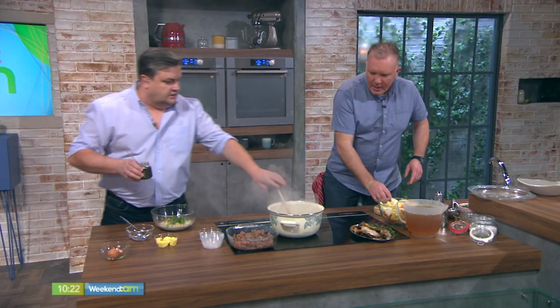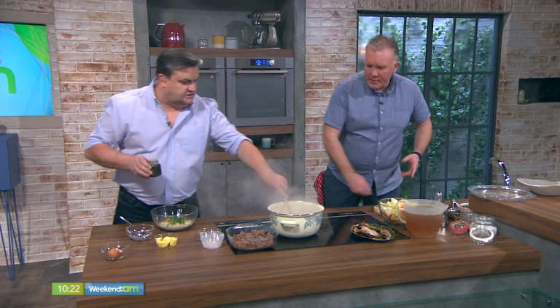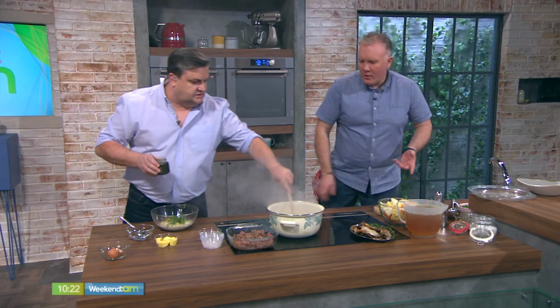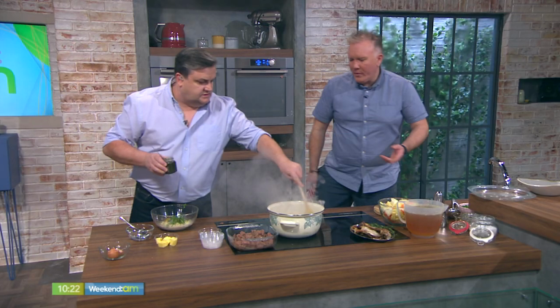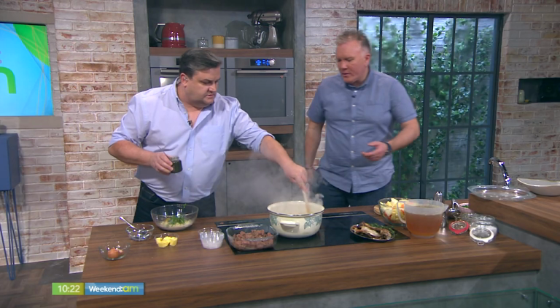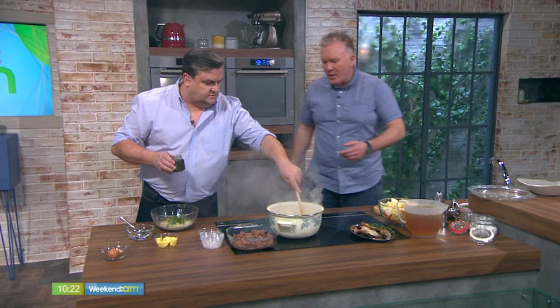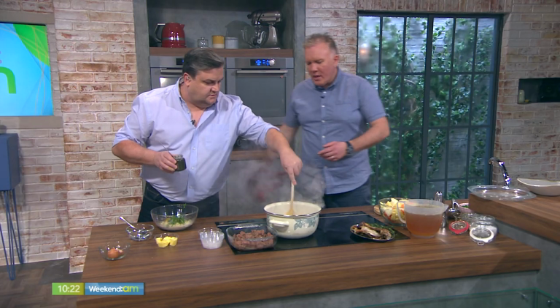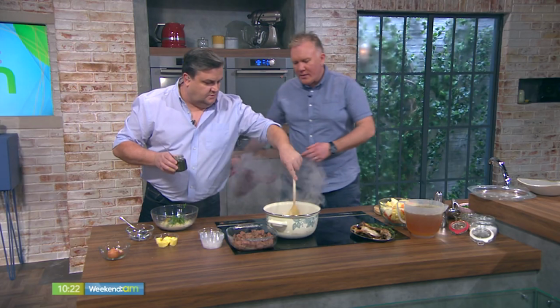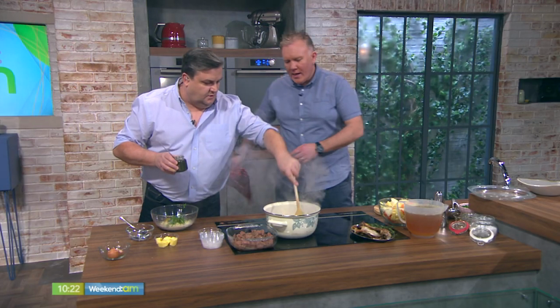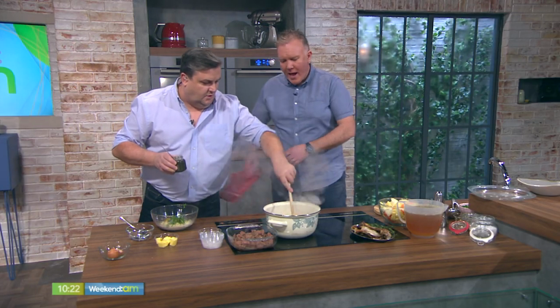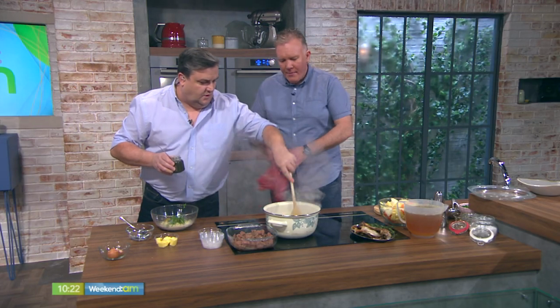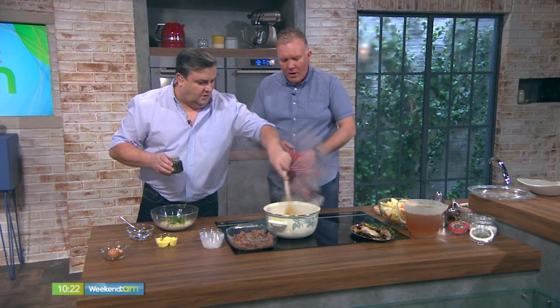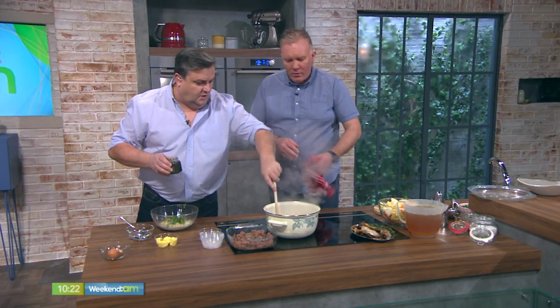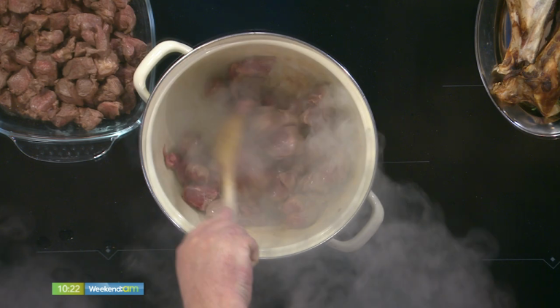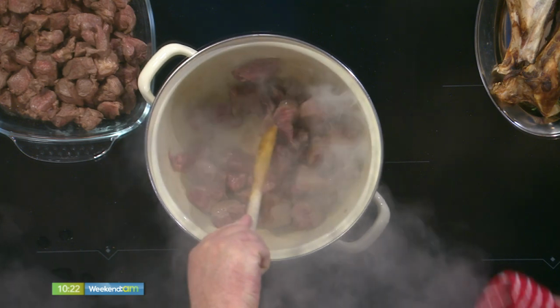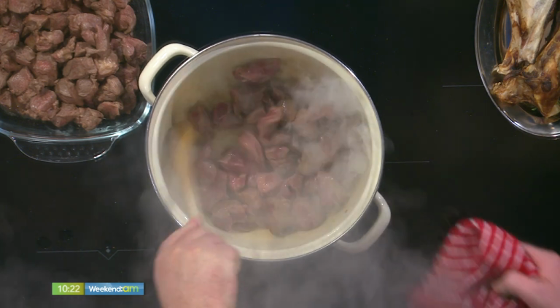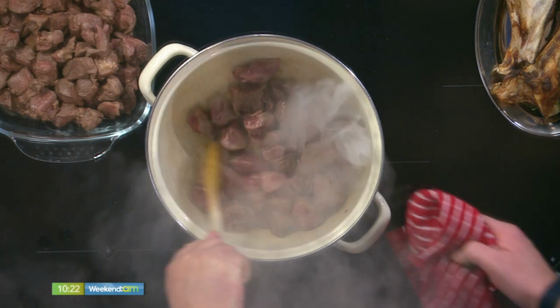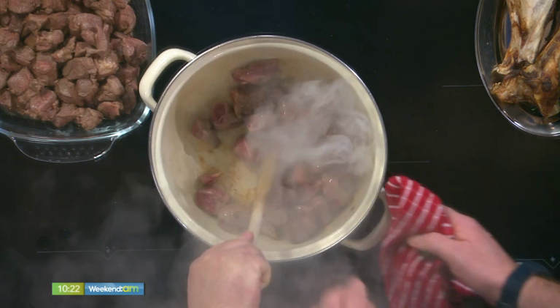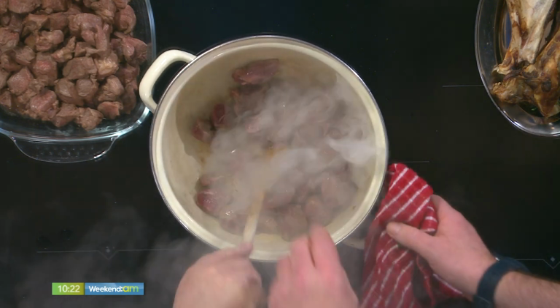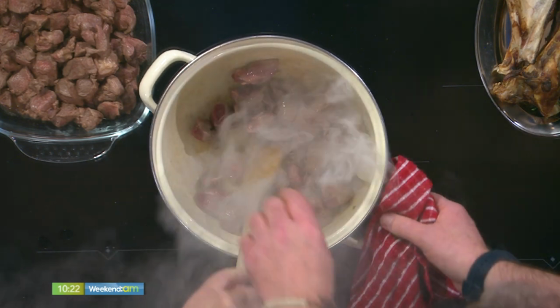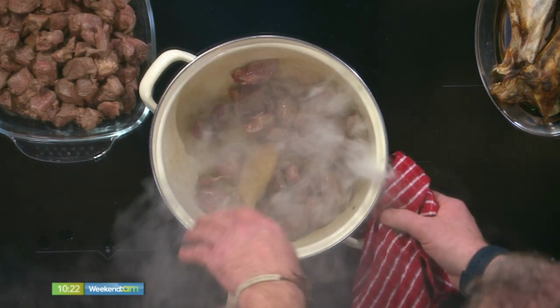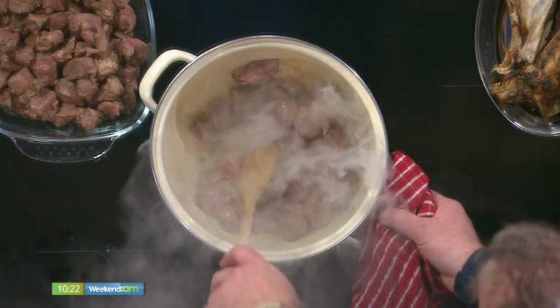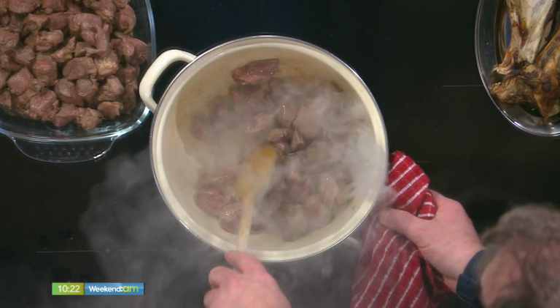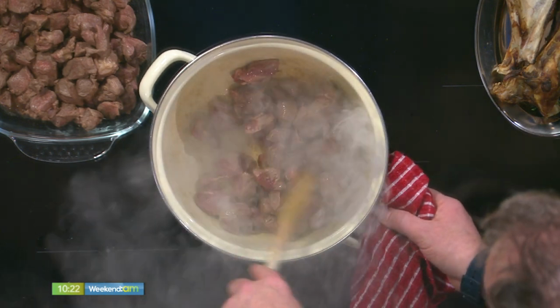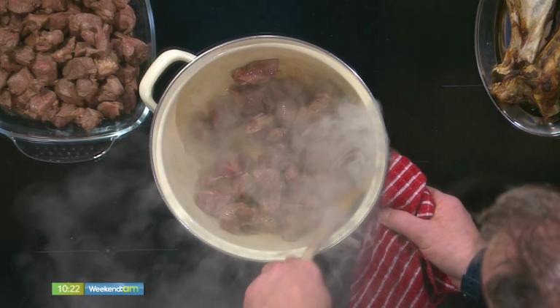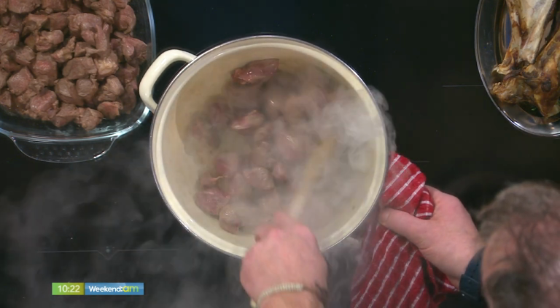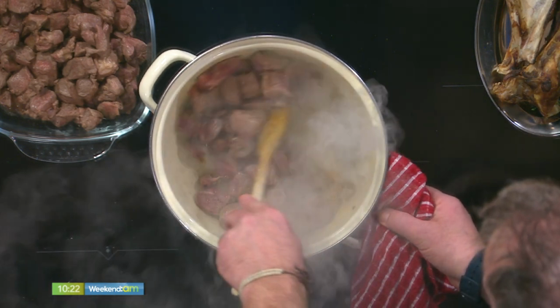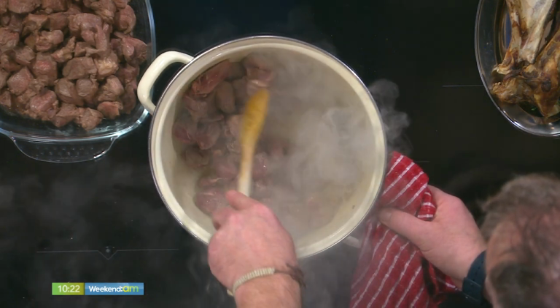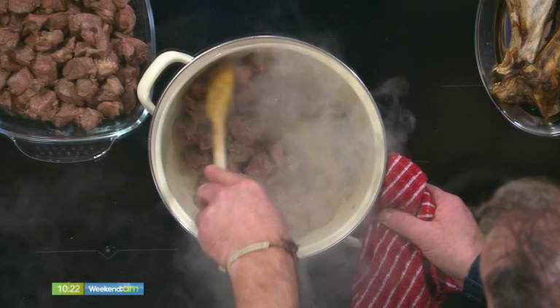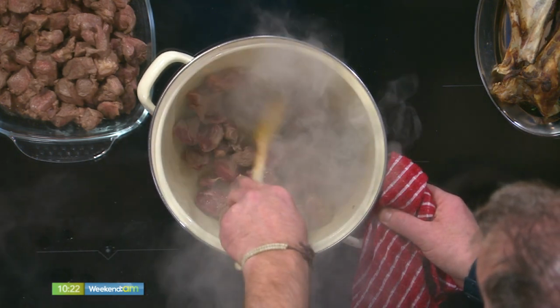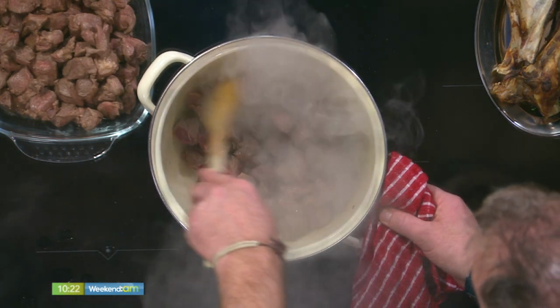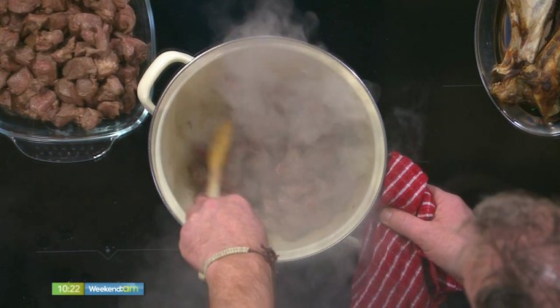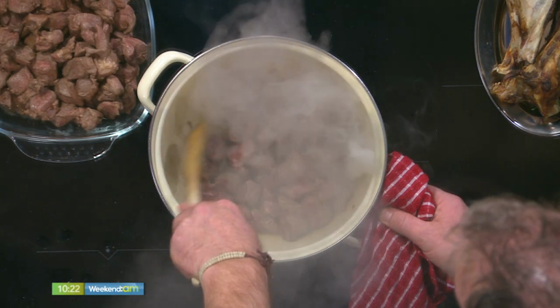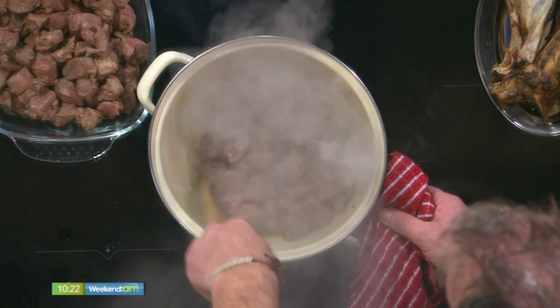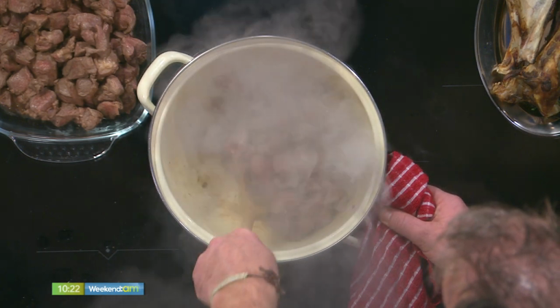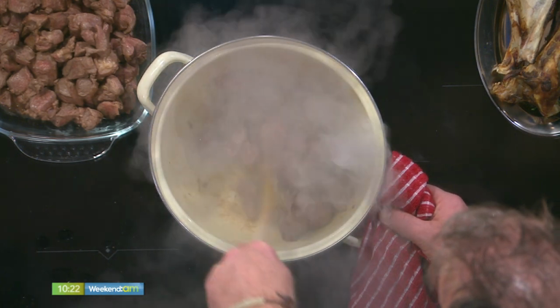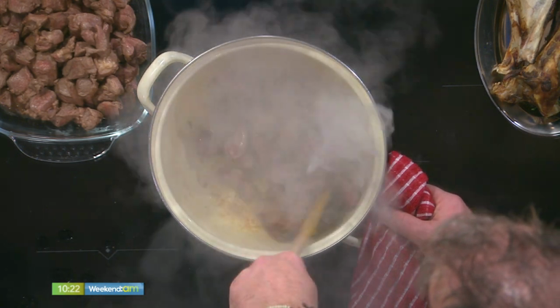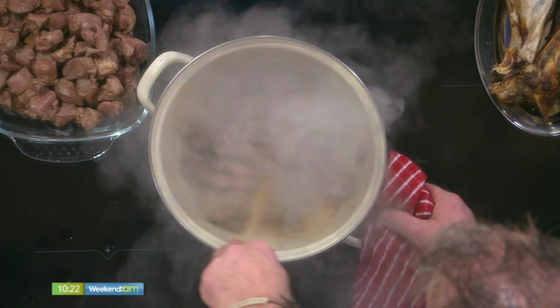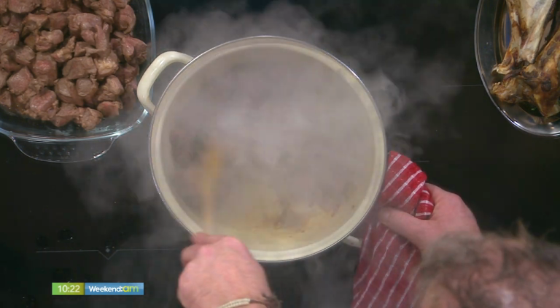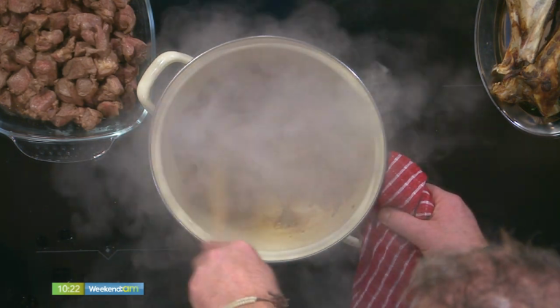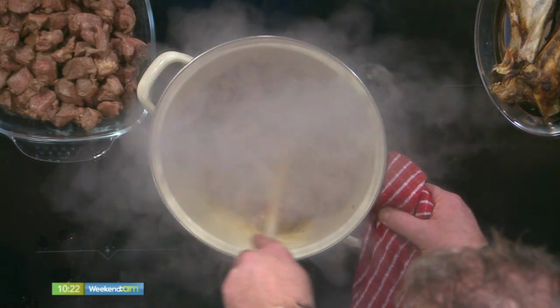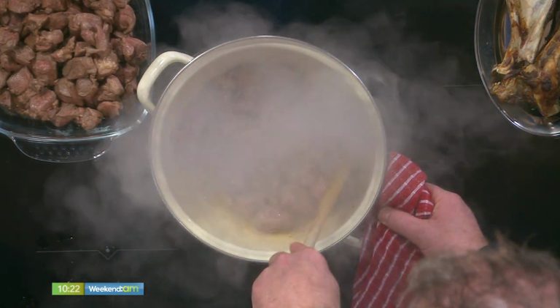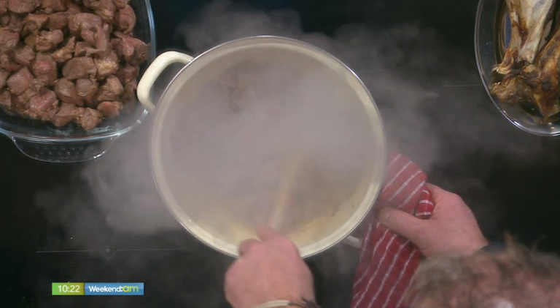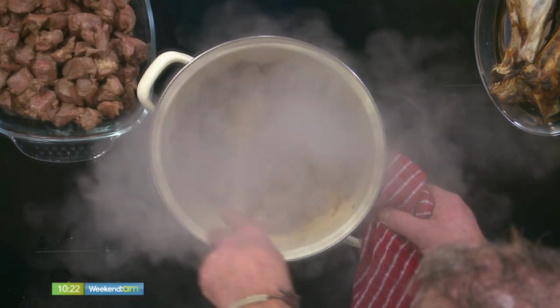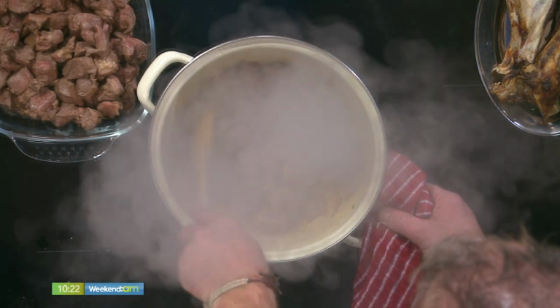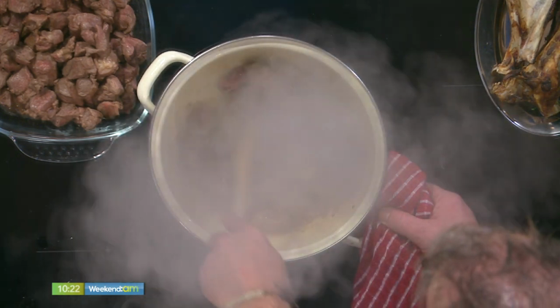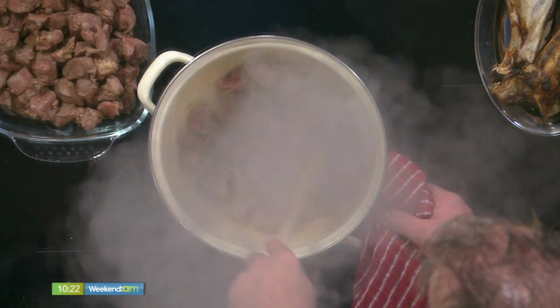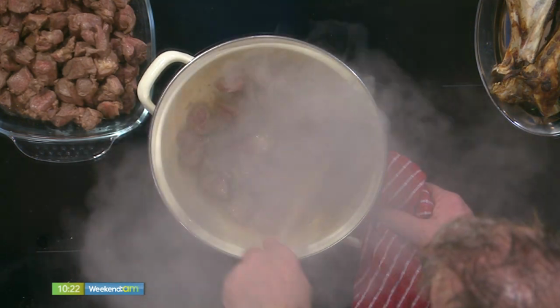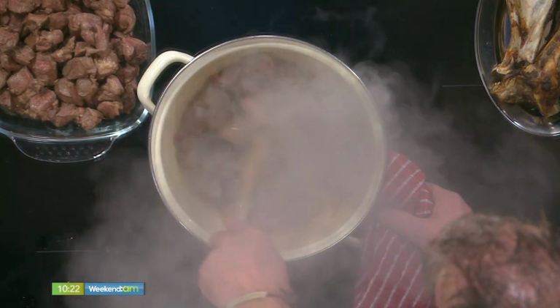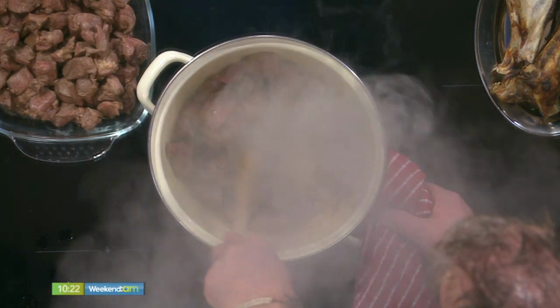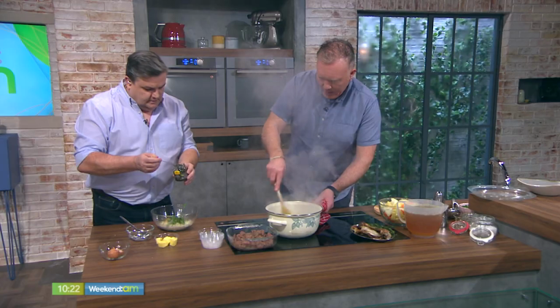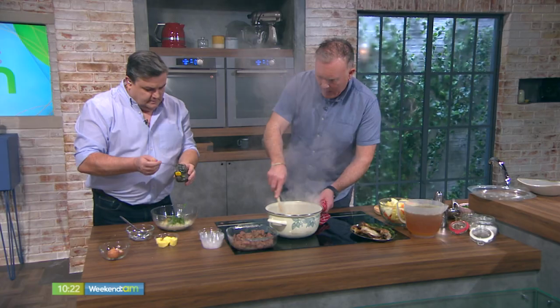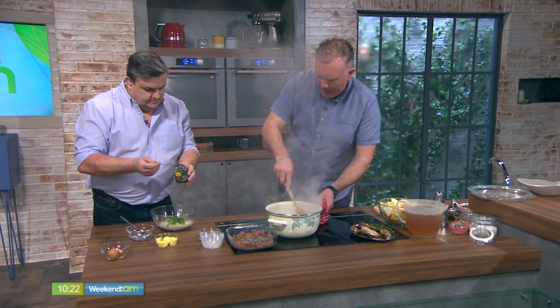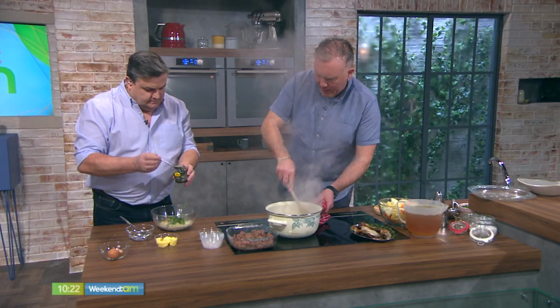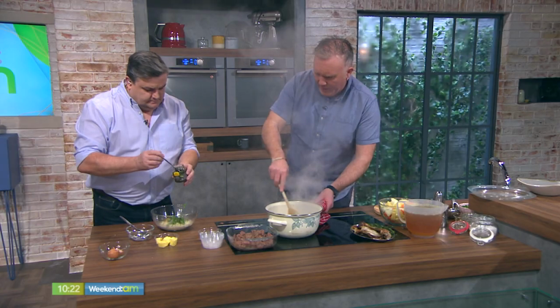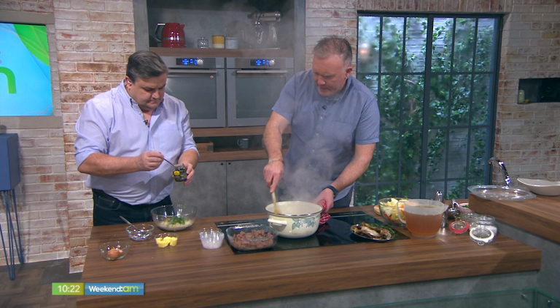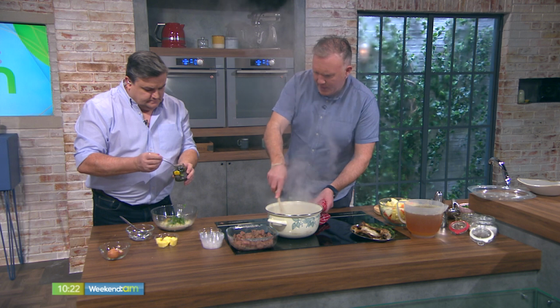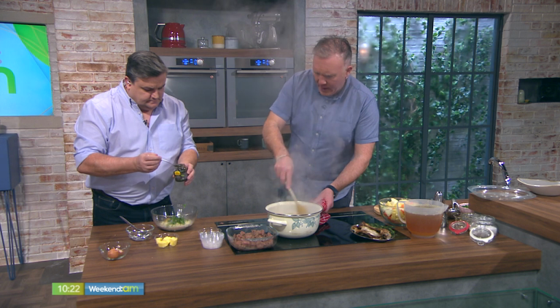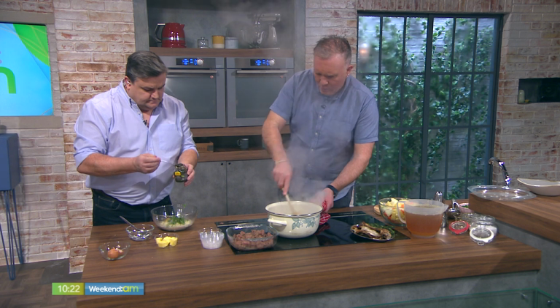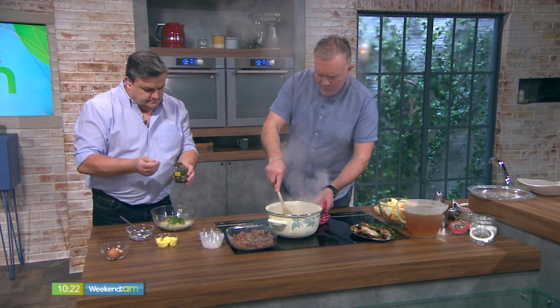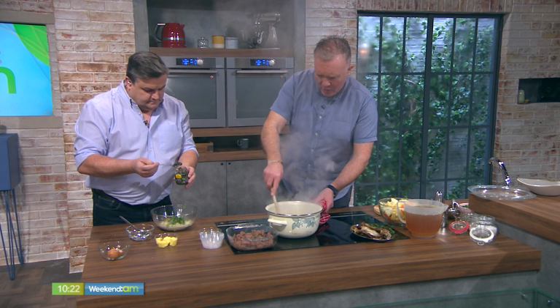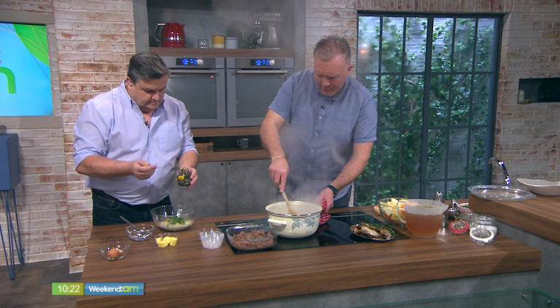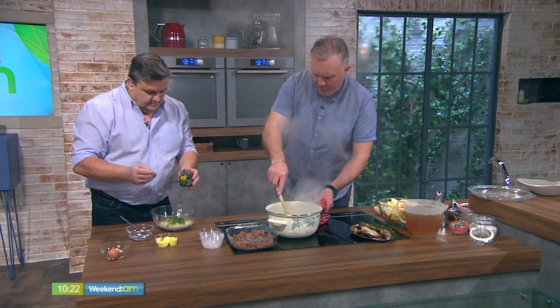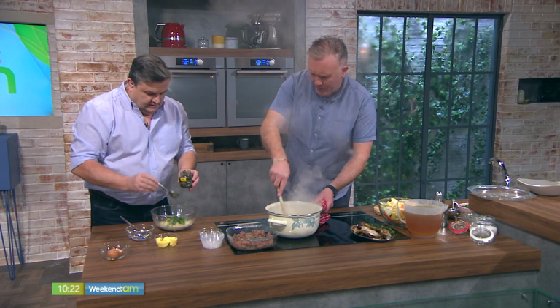Mint sauce and lamb go really well together. So what we're going to do is just a half a teaspoon. You can mix that all up for me.